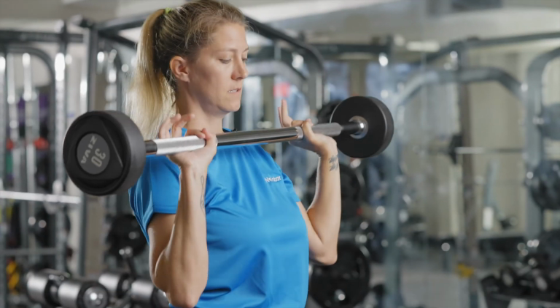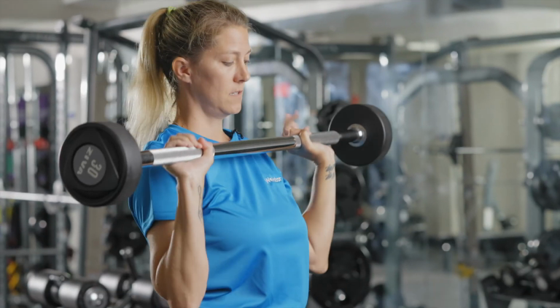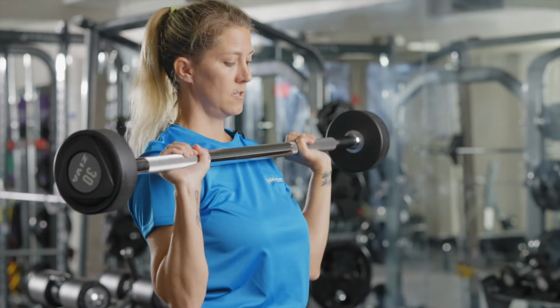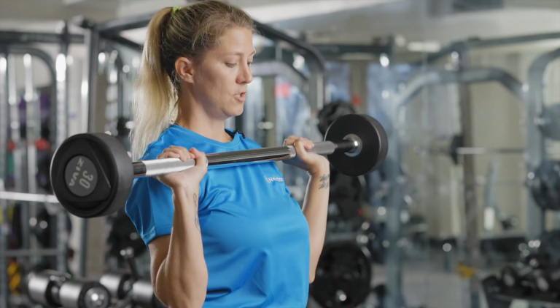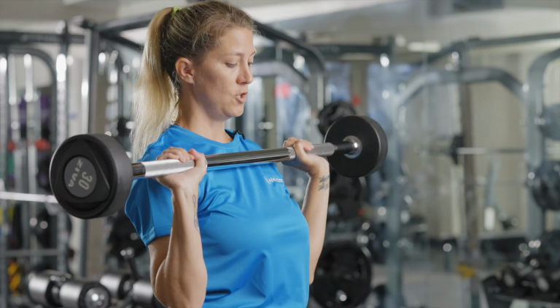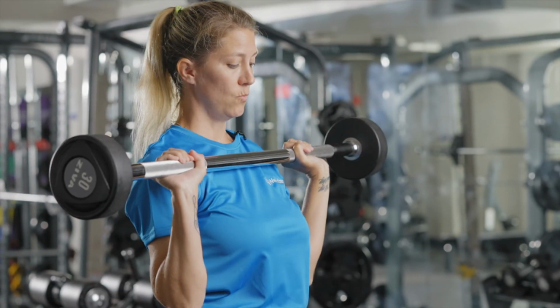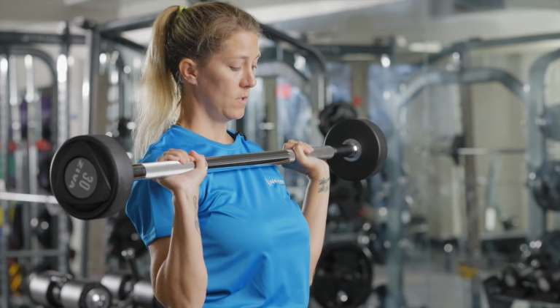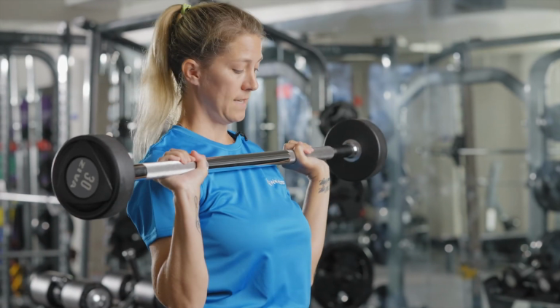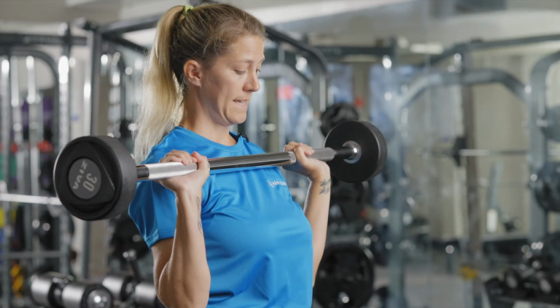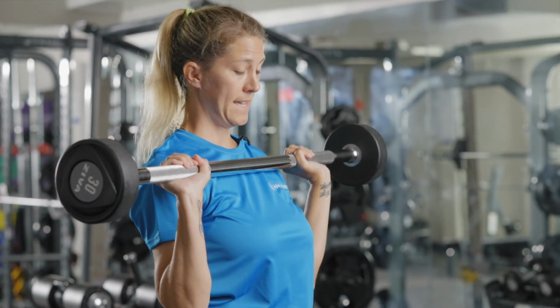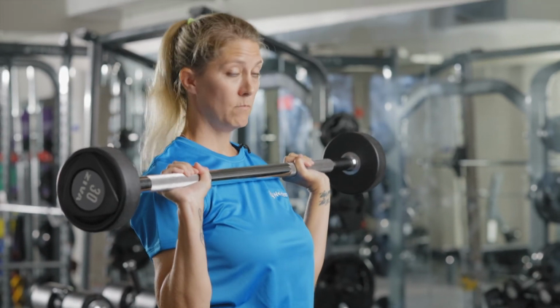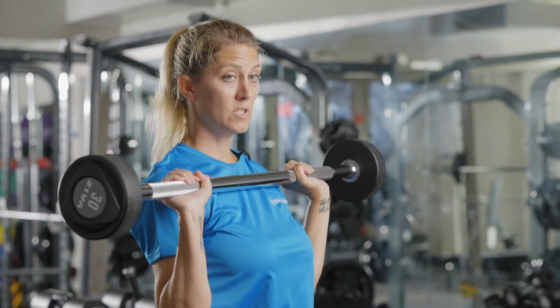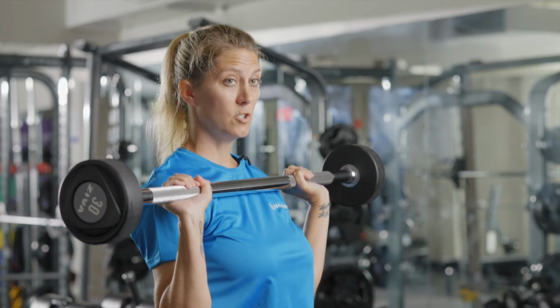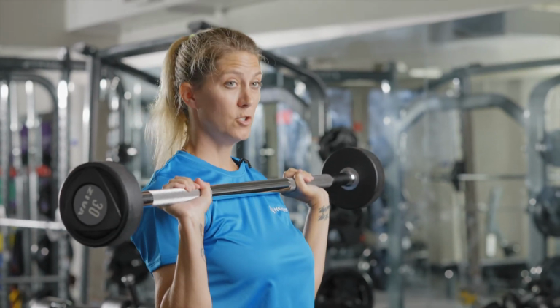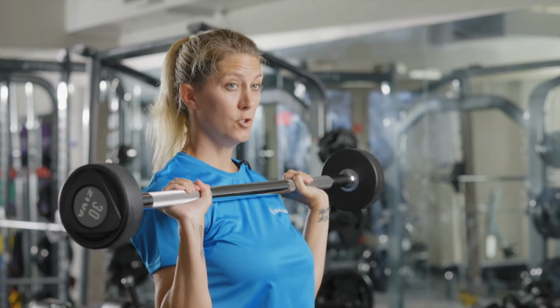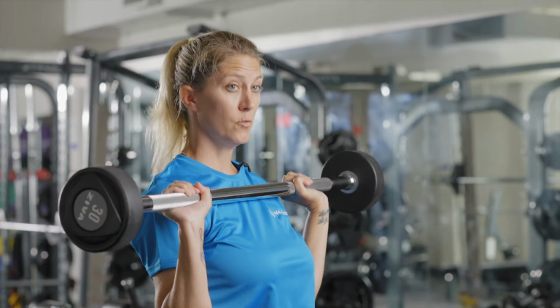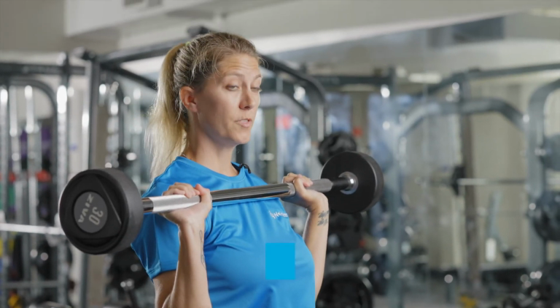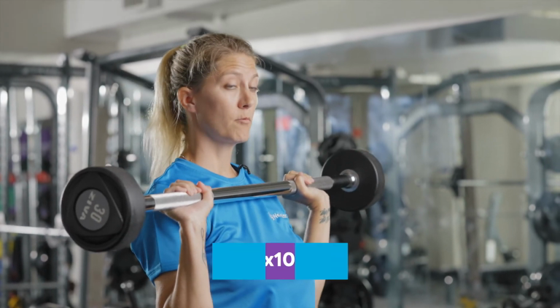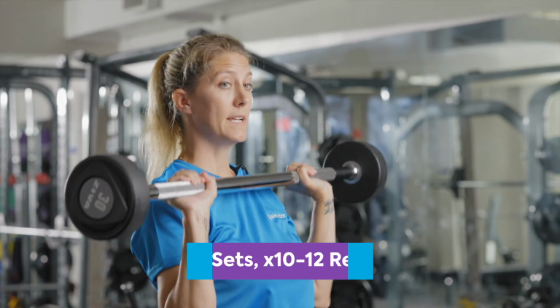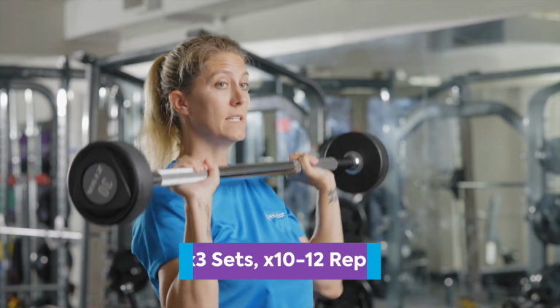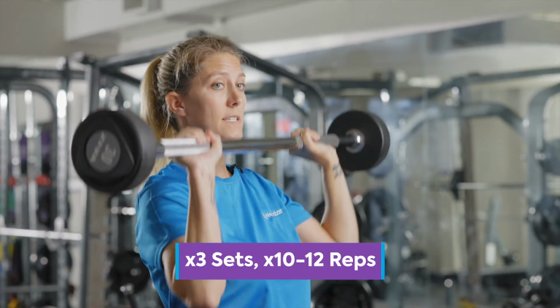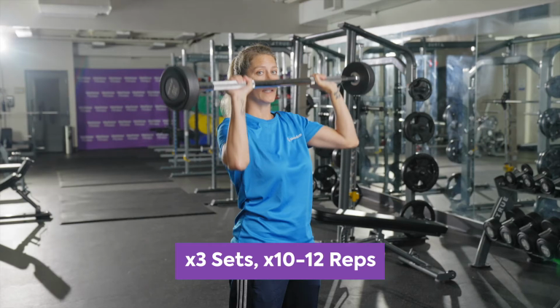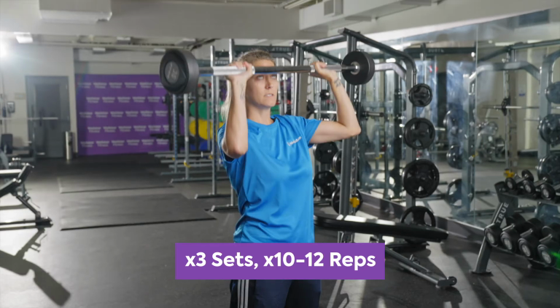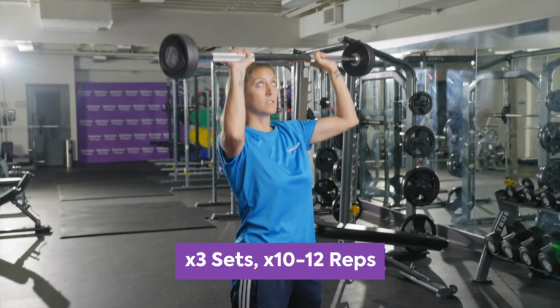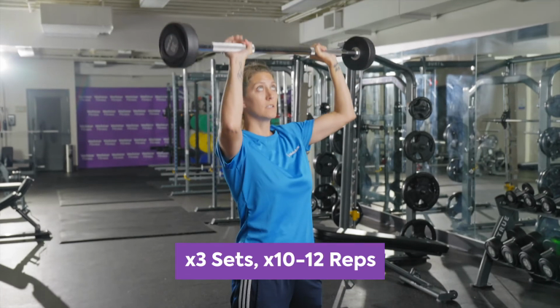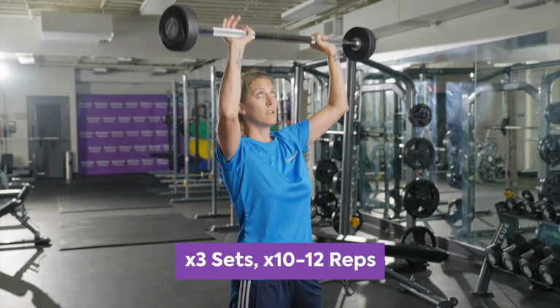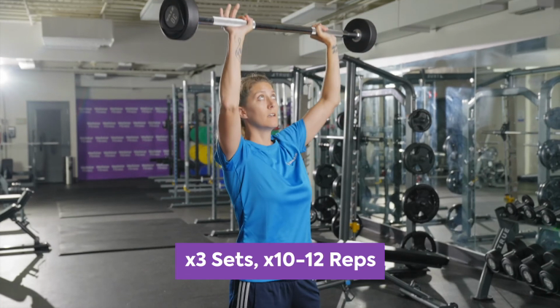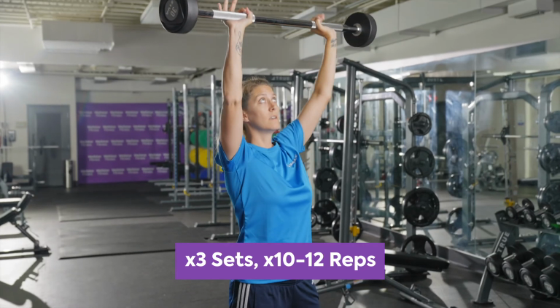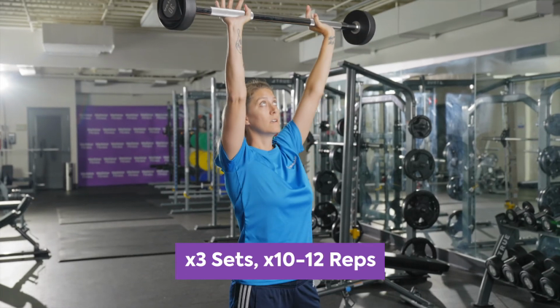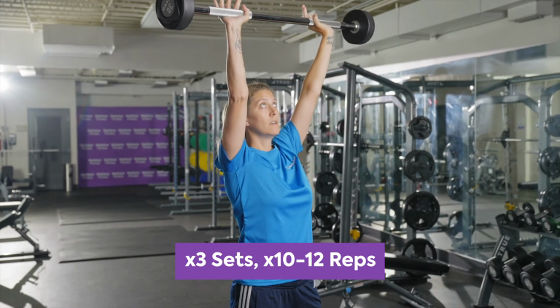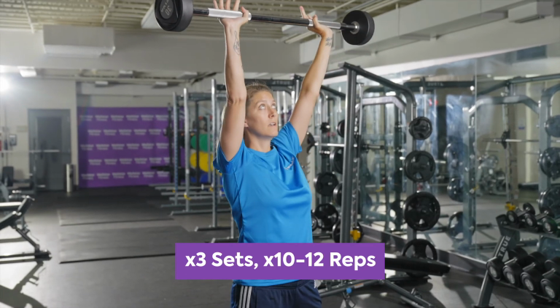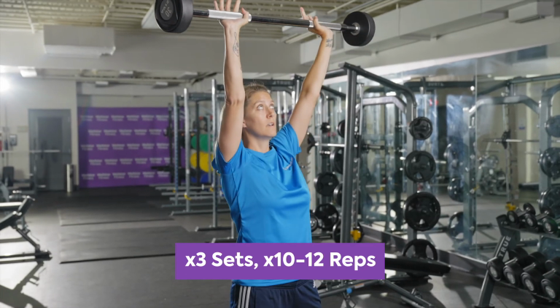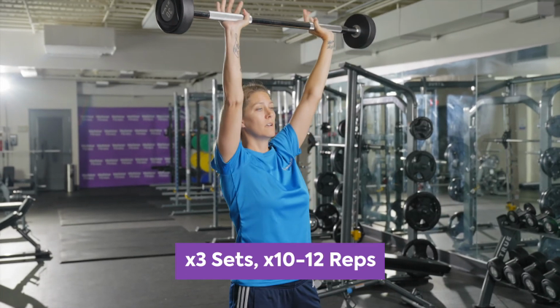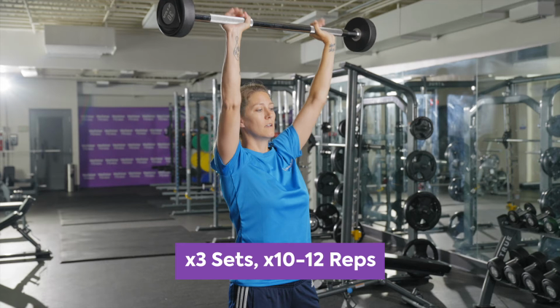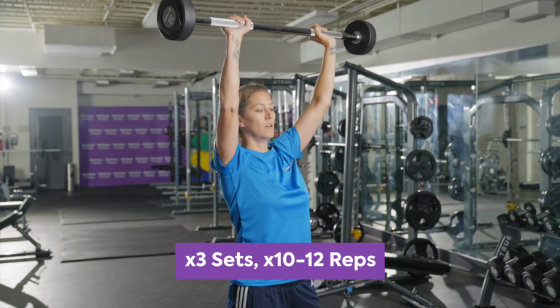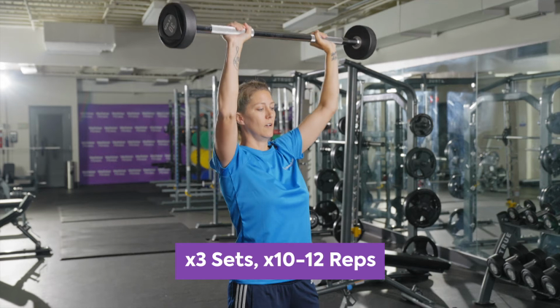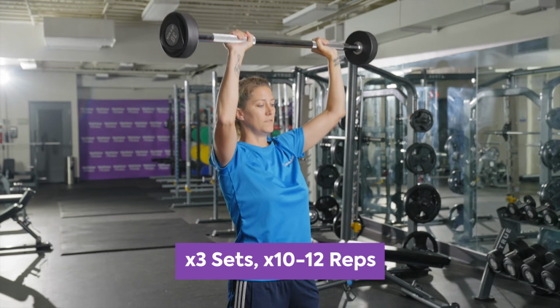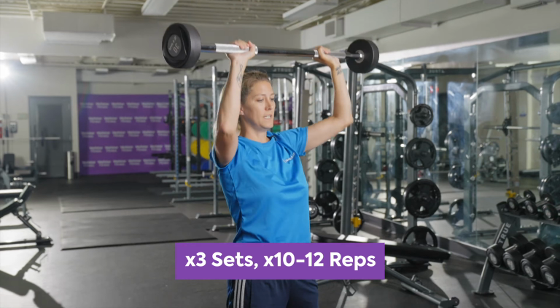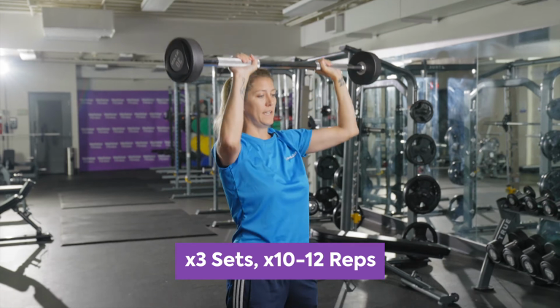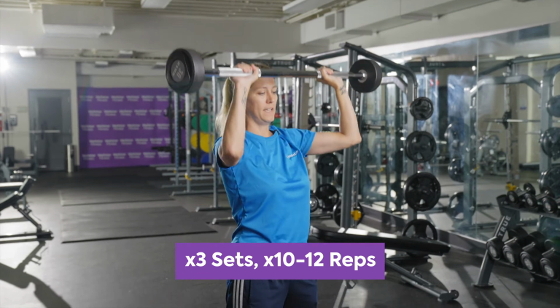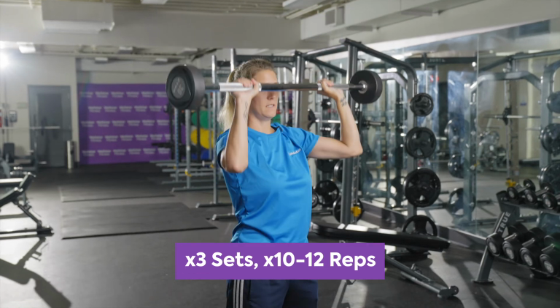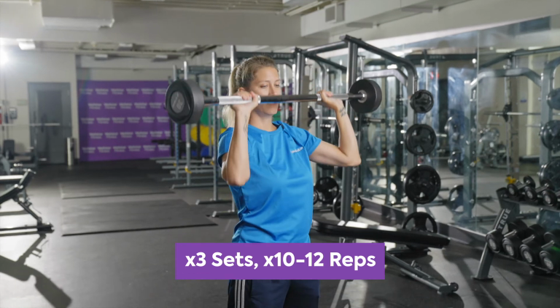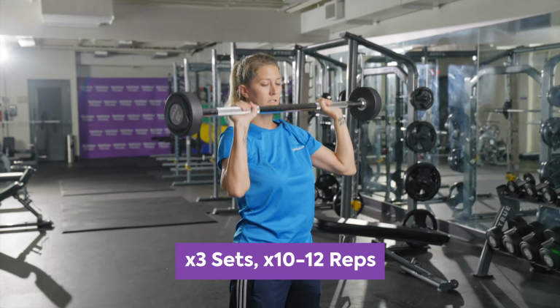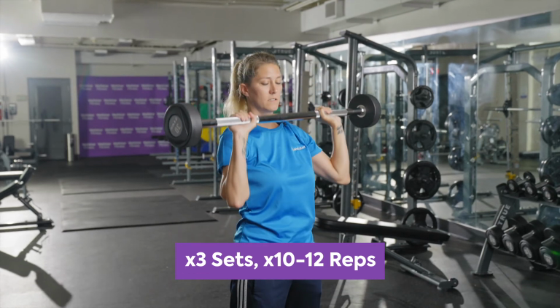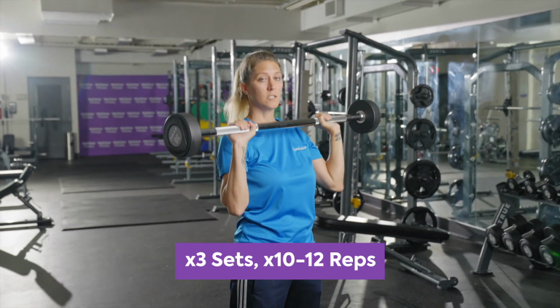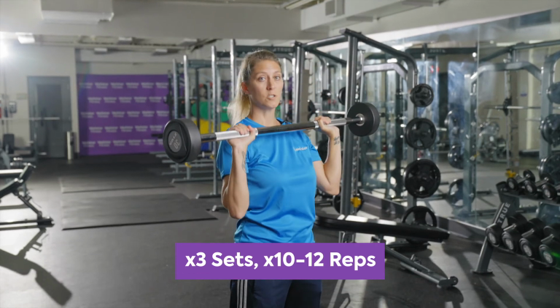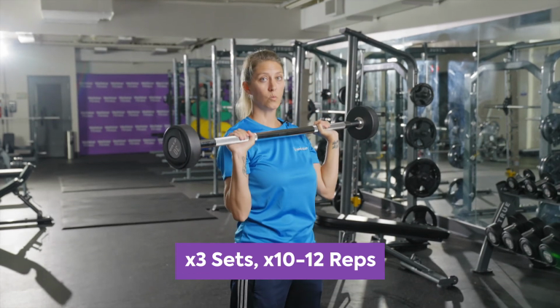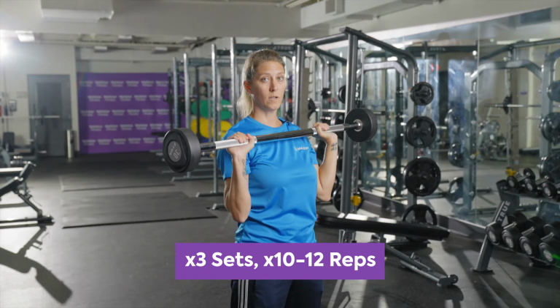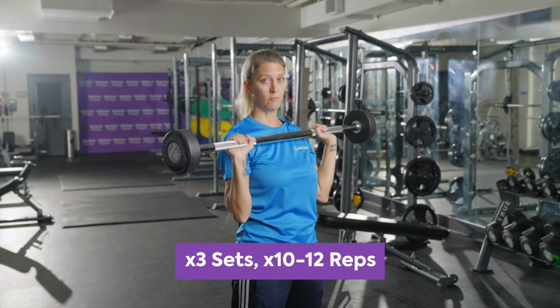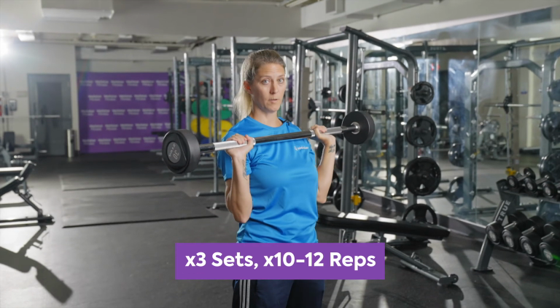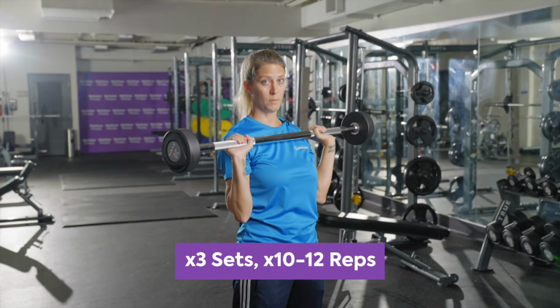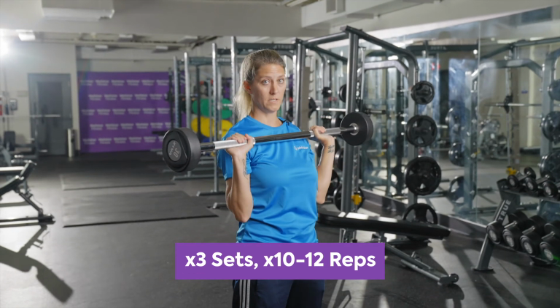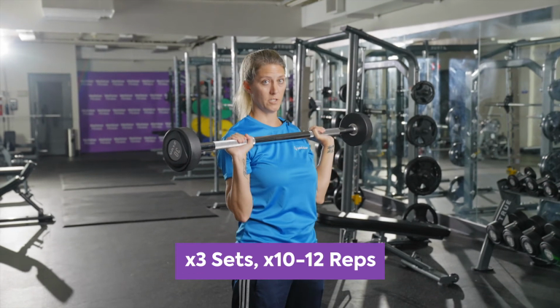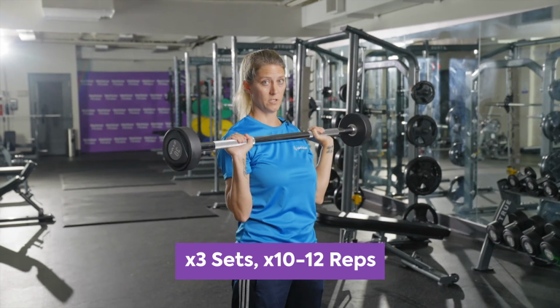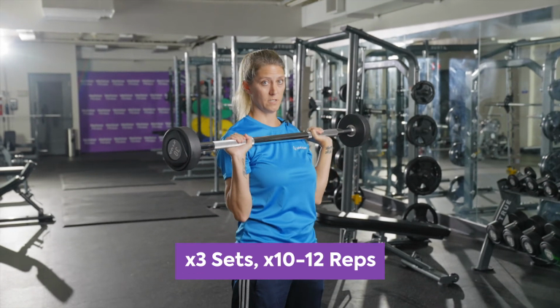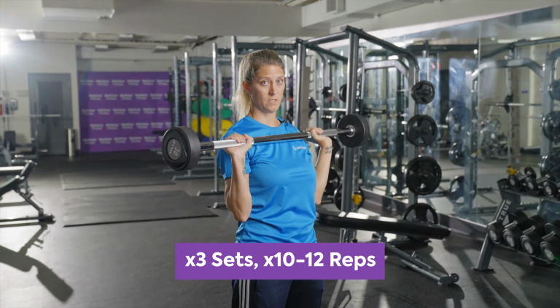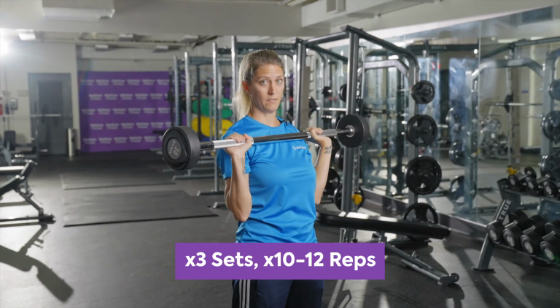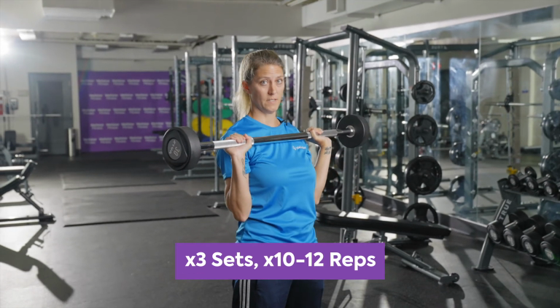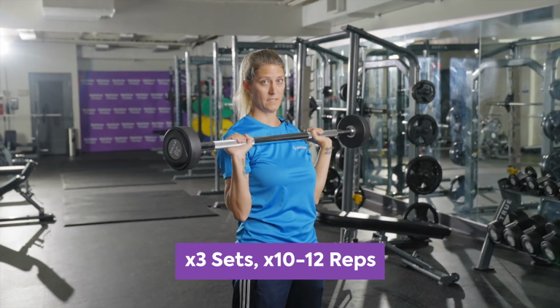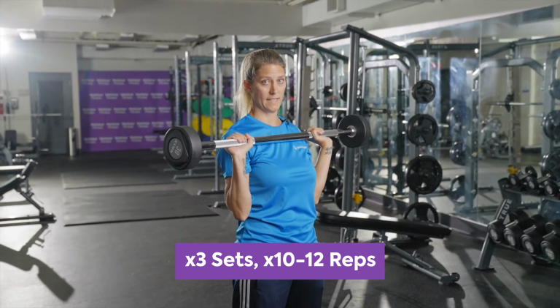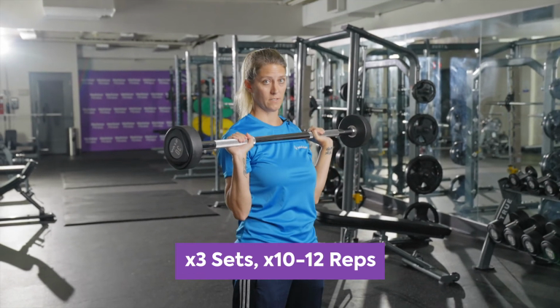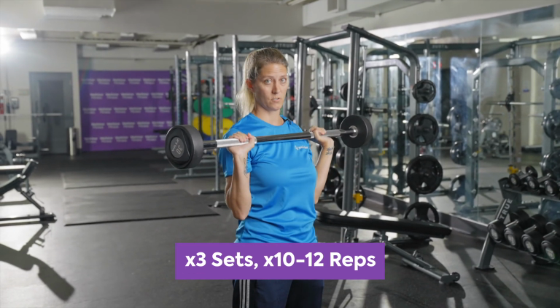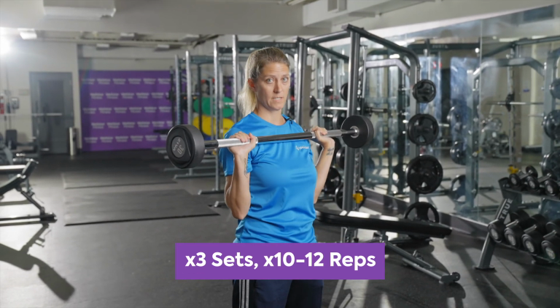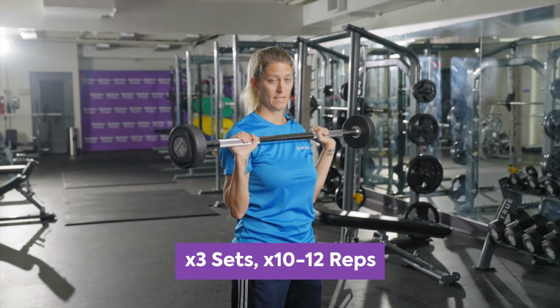You want to aim to do three sets of 10 to 12 repetitions of this exercise.